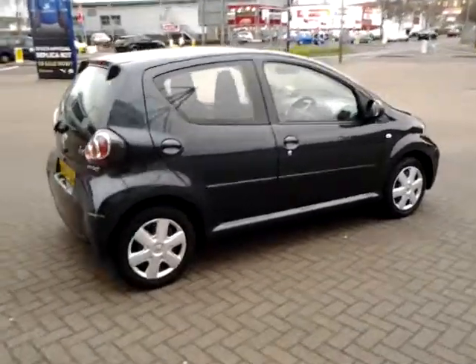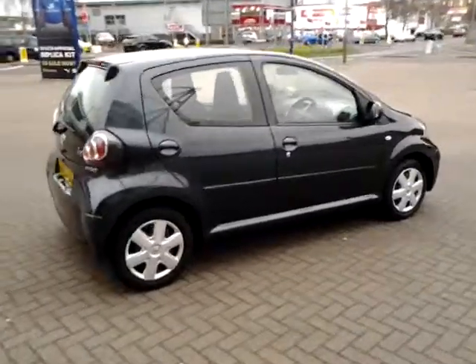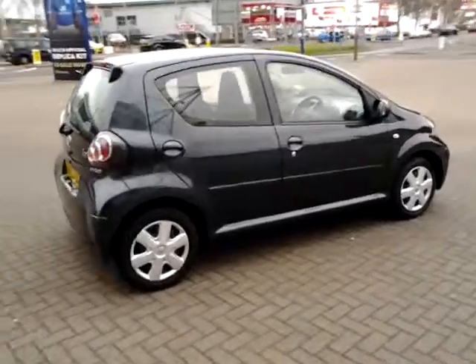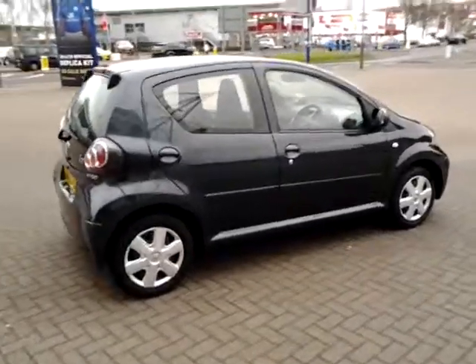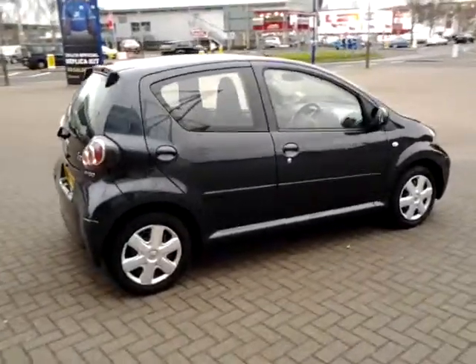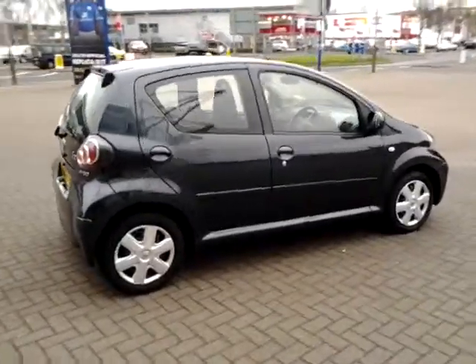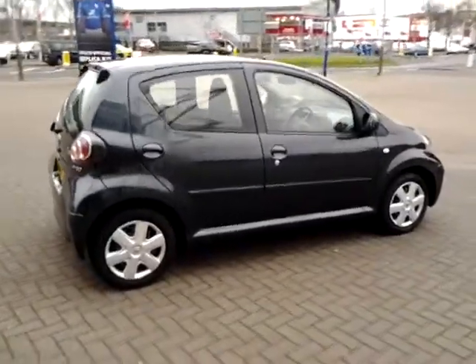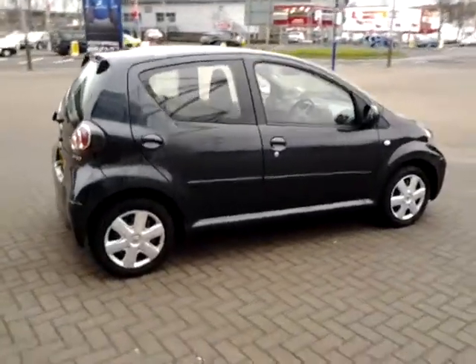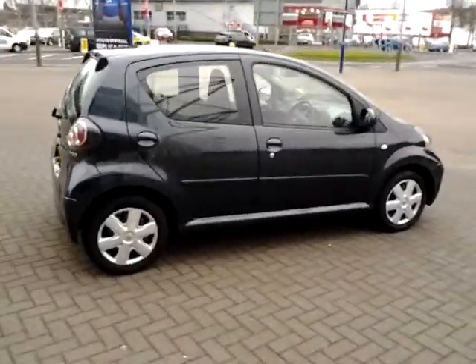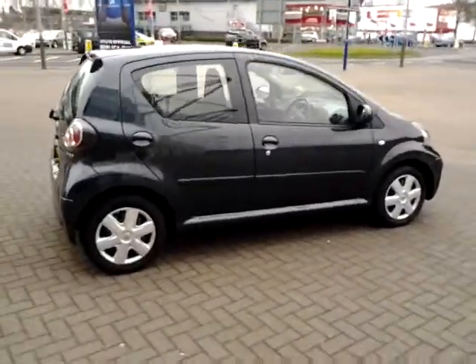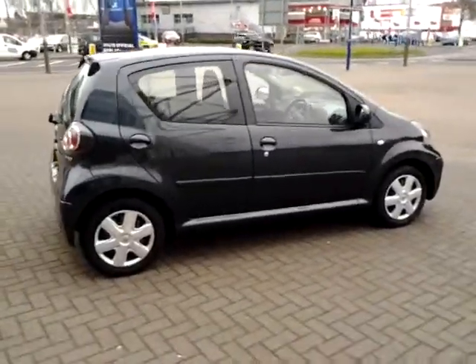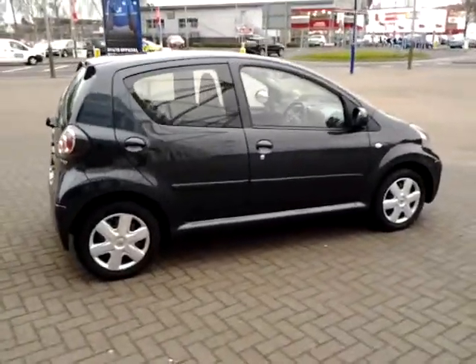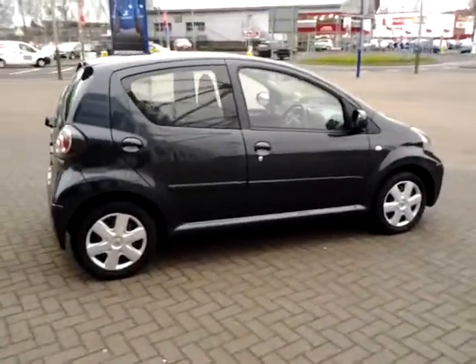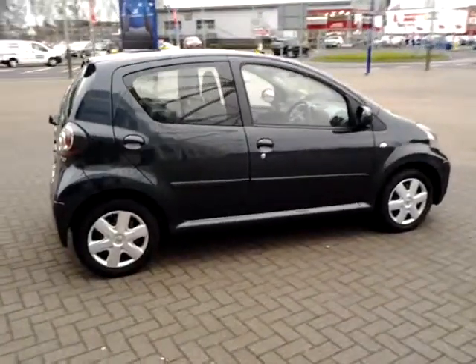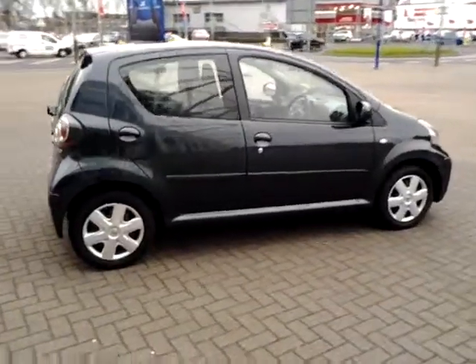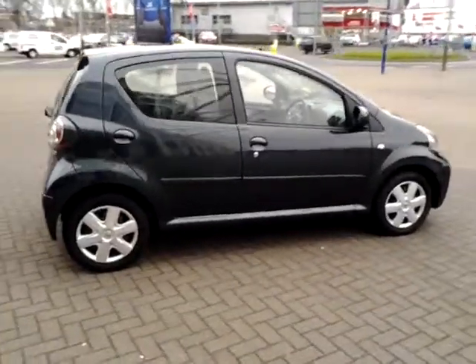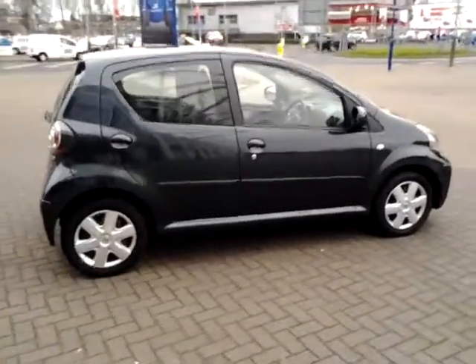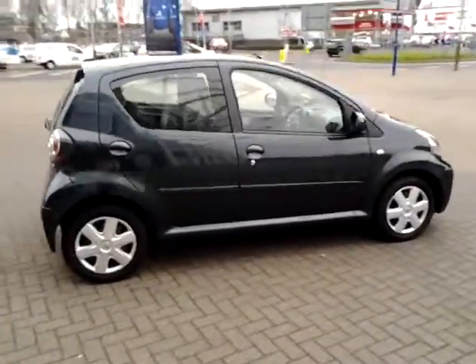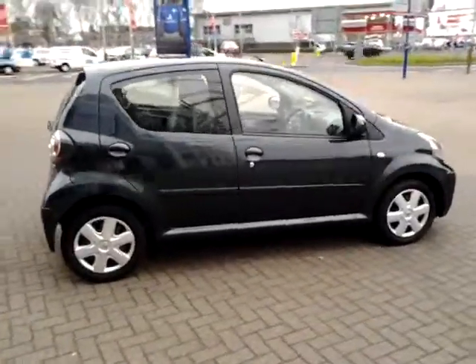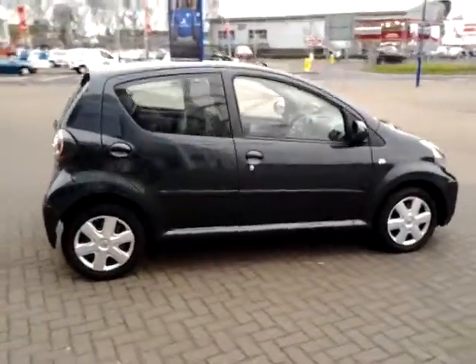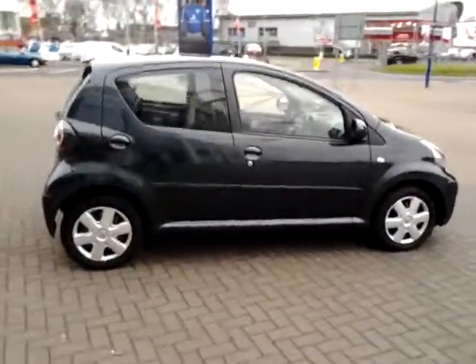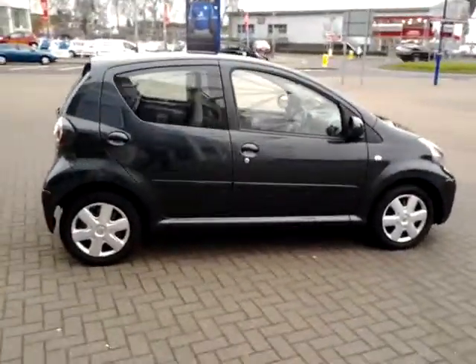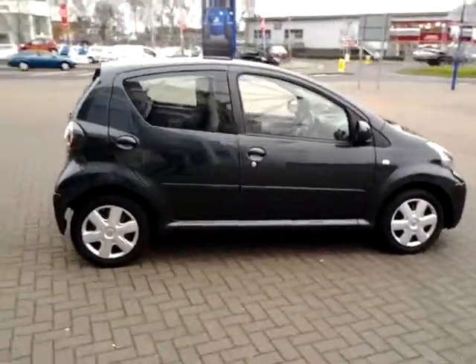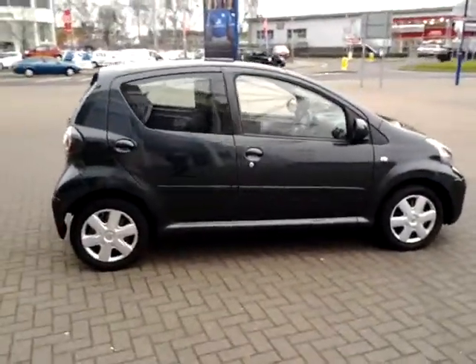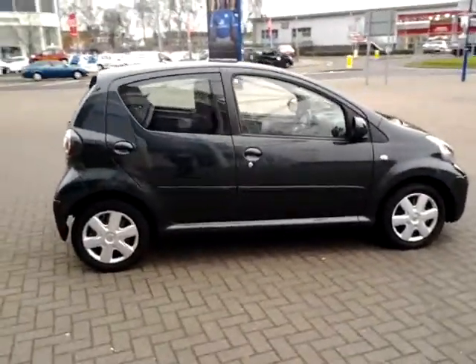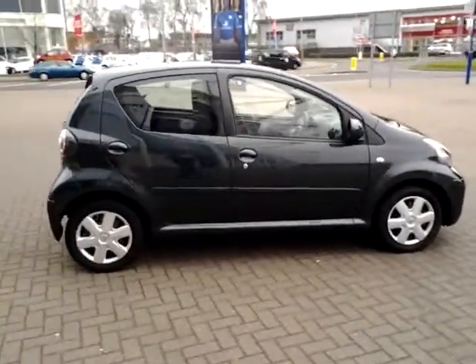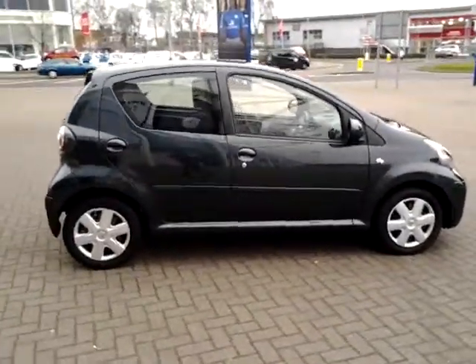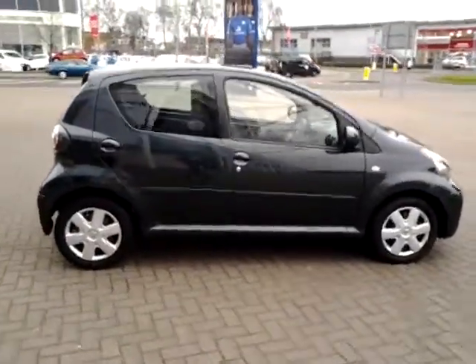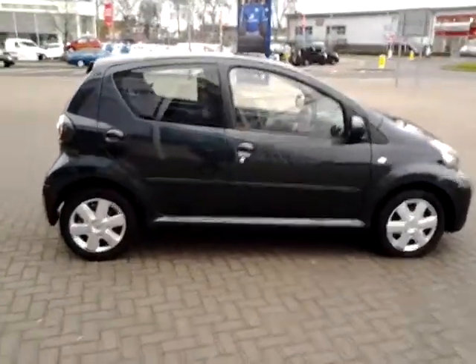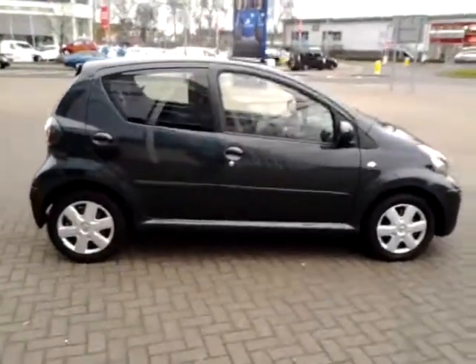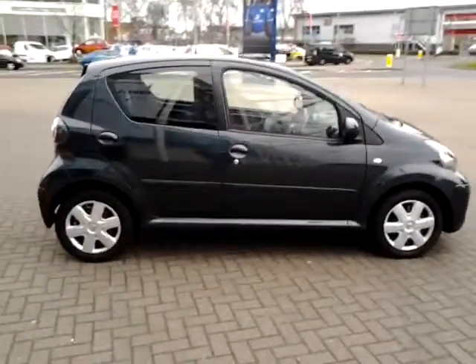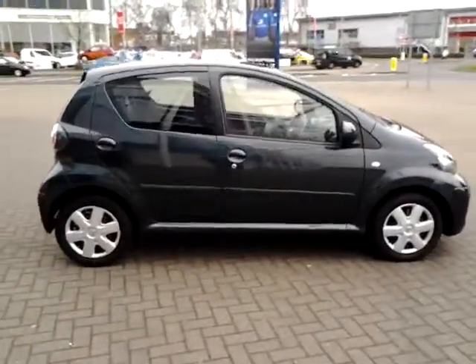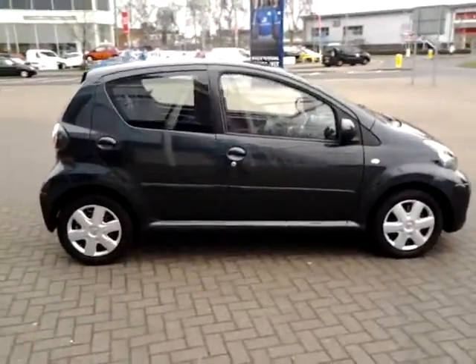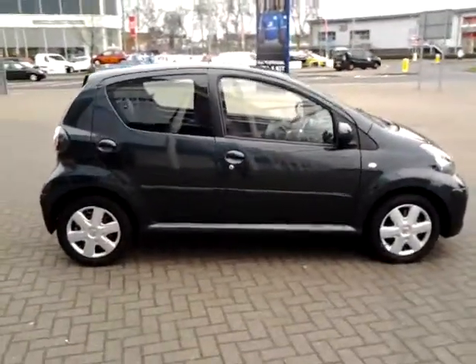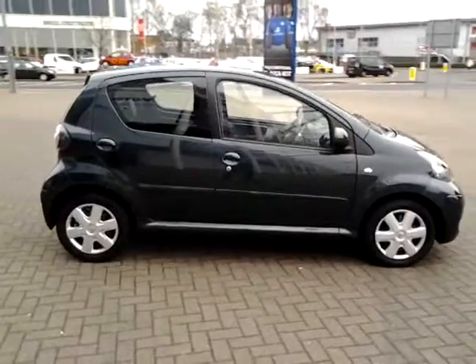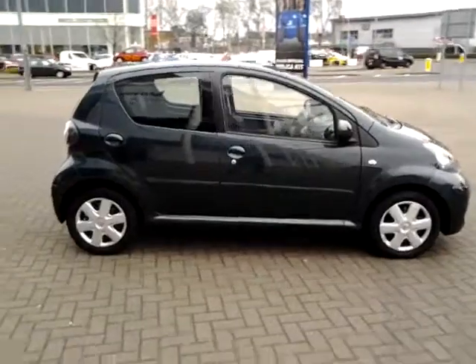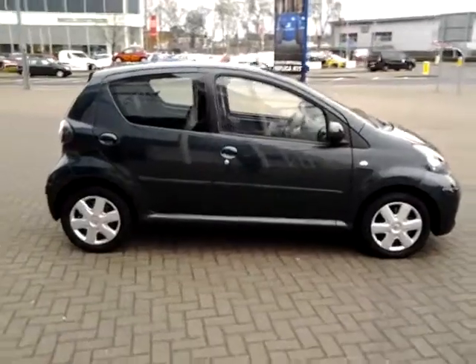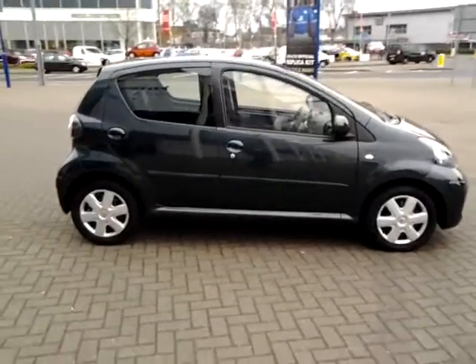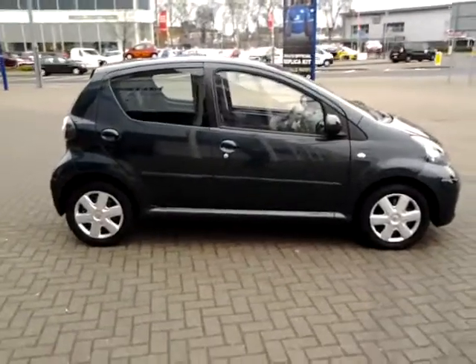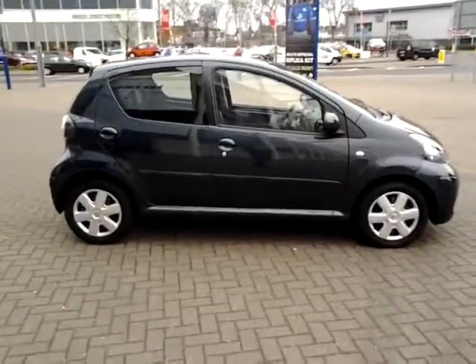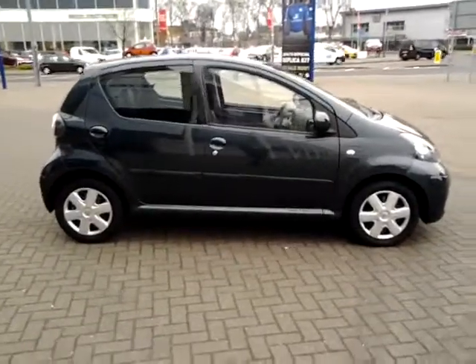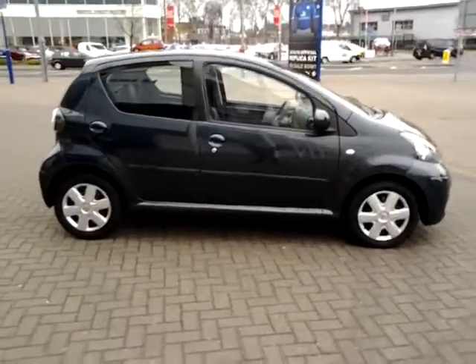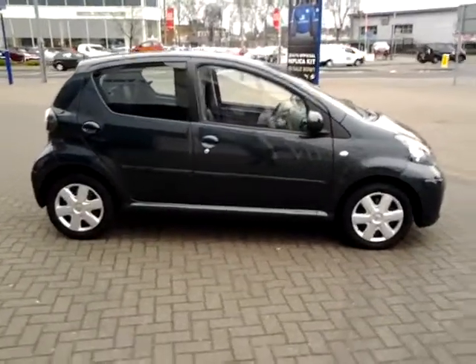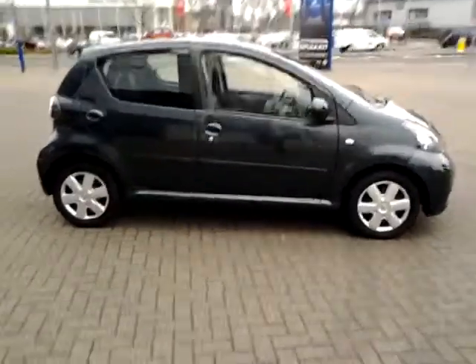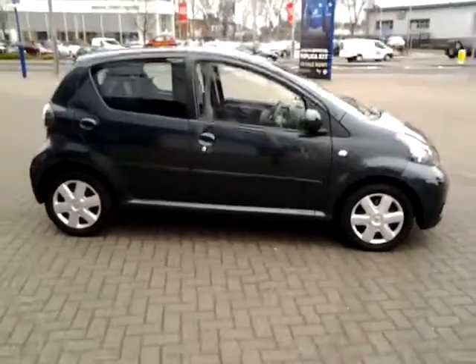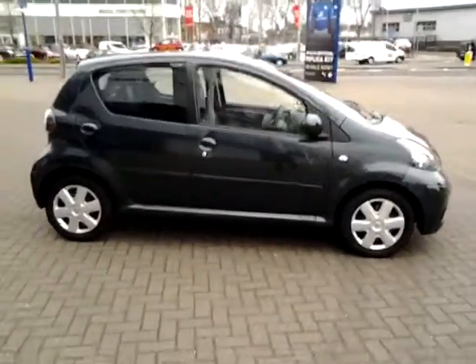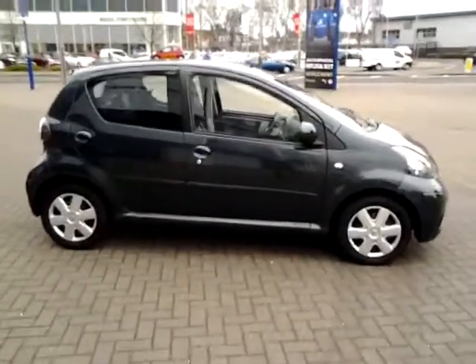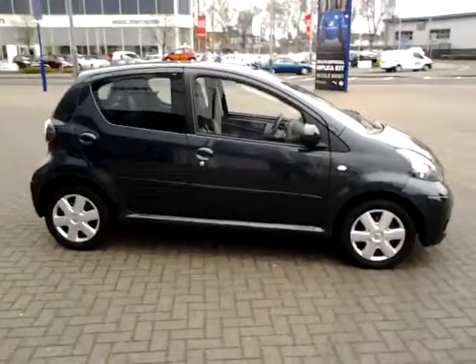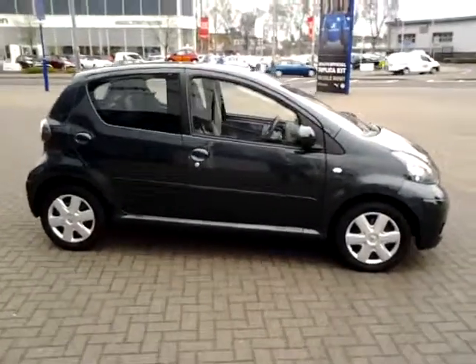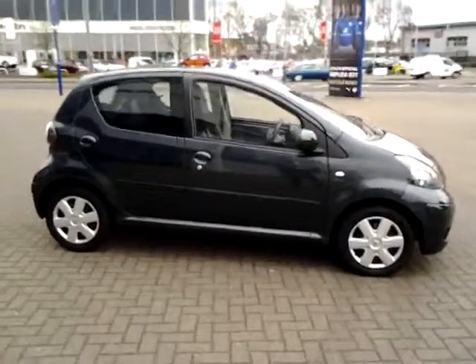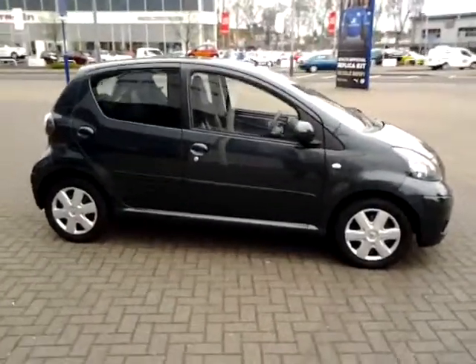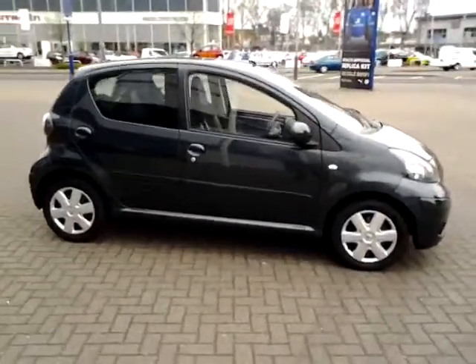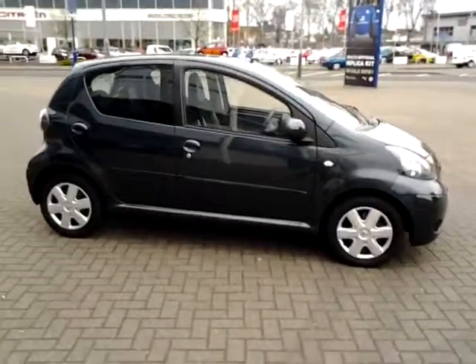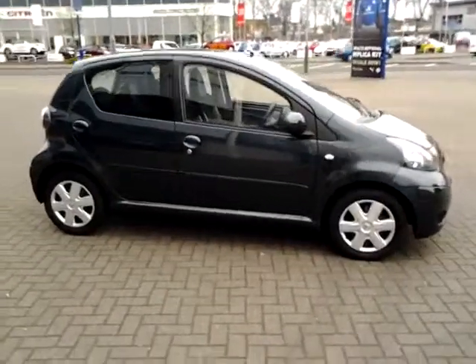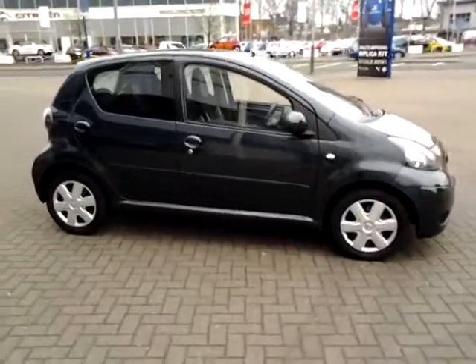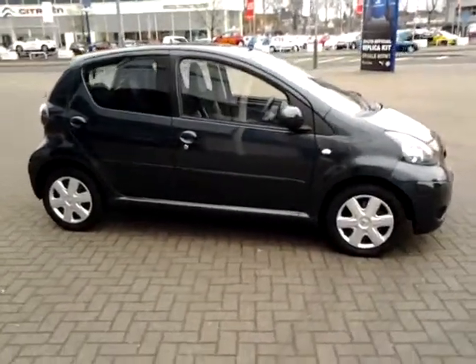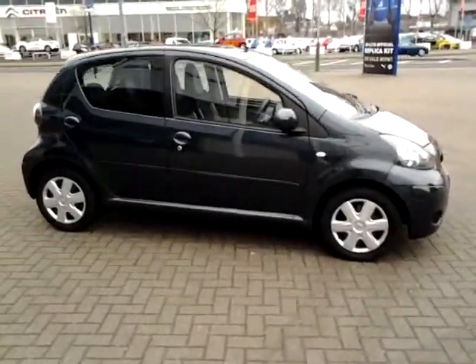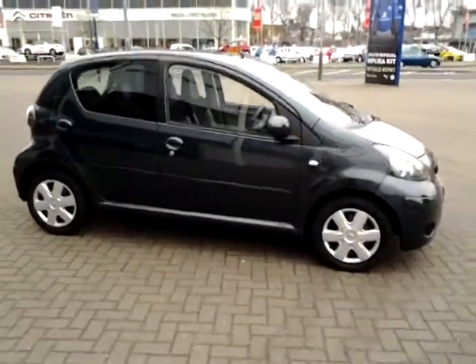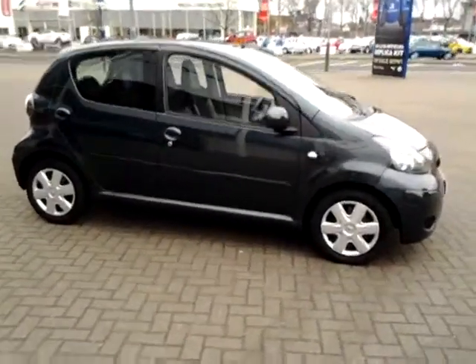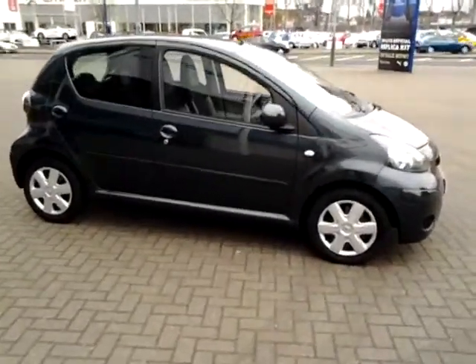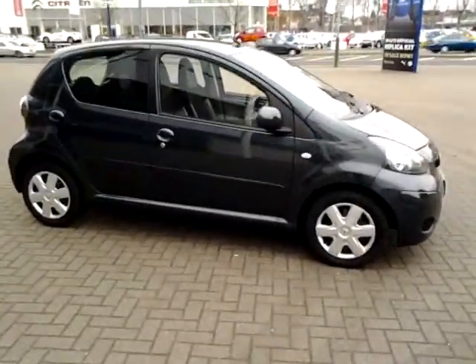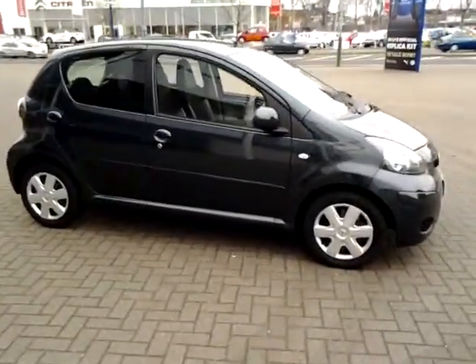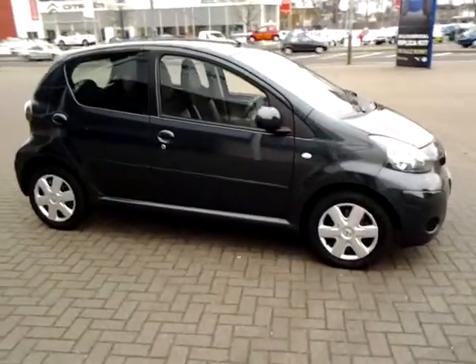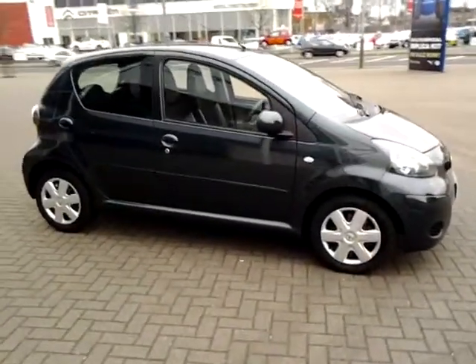Should you require finance on your next vehicle purchase, we have some competitive rates to offer, so please take a look at the examples provided.